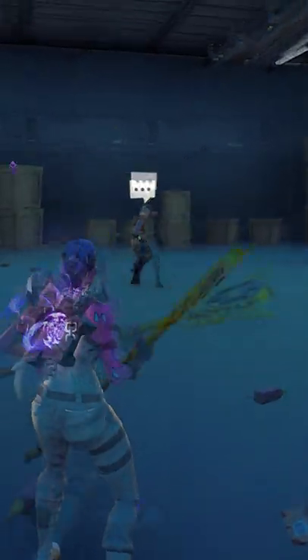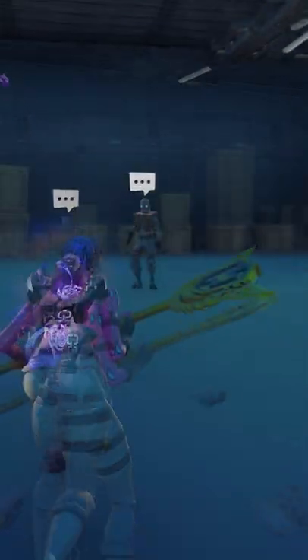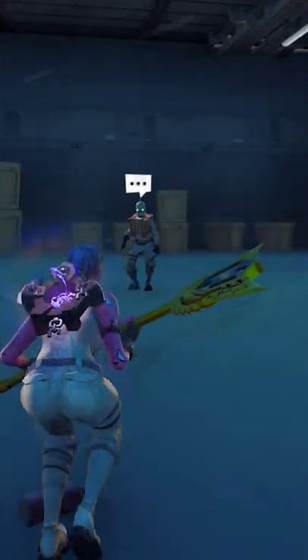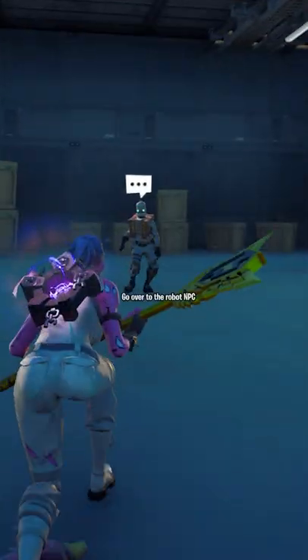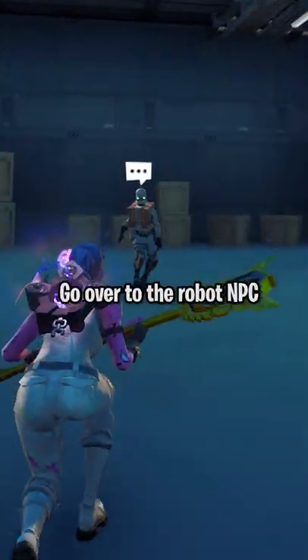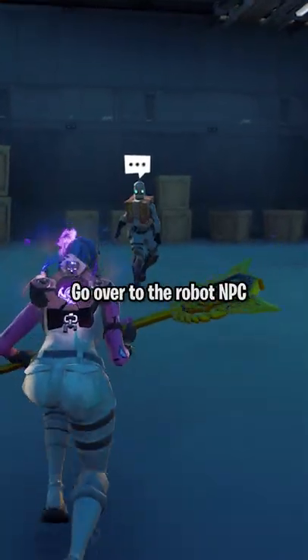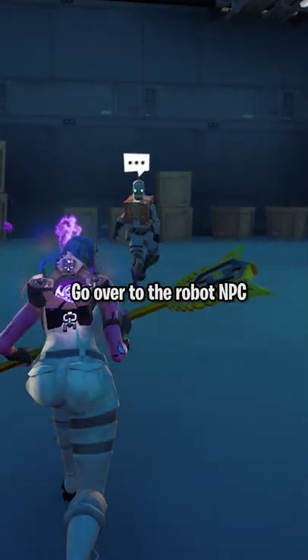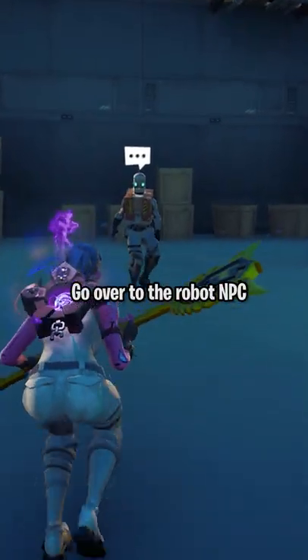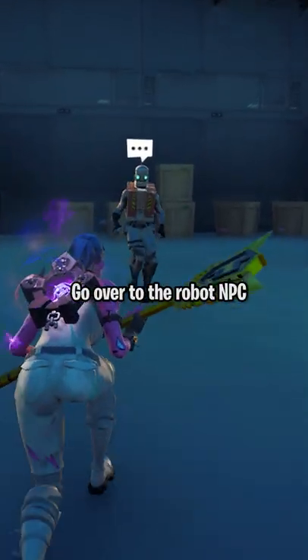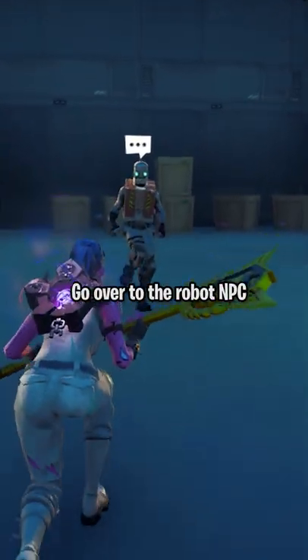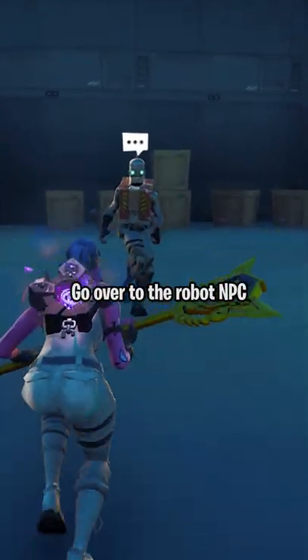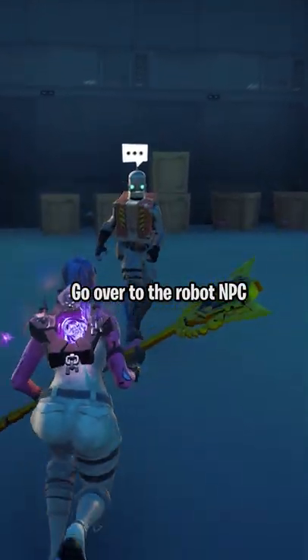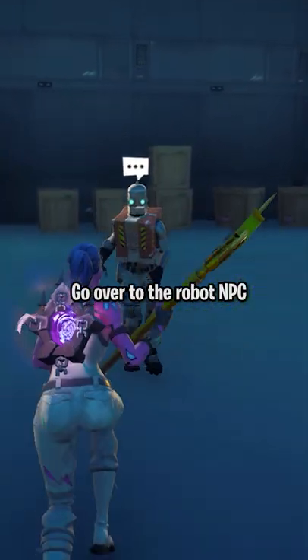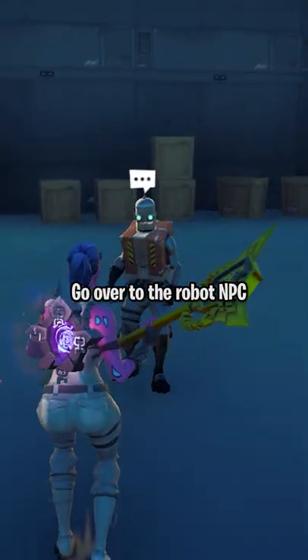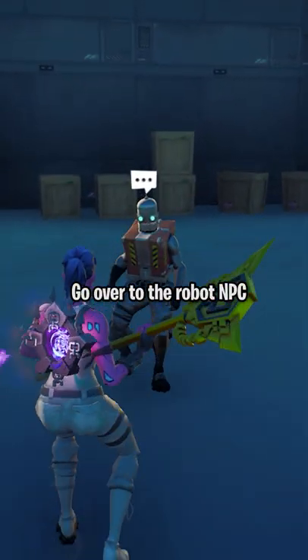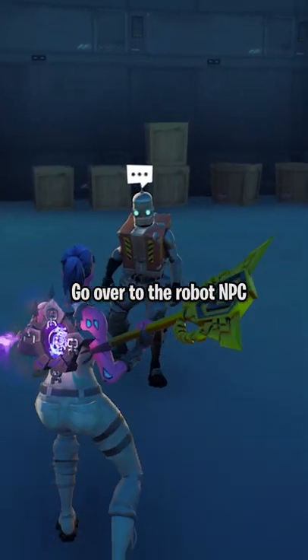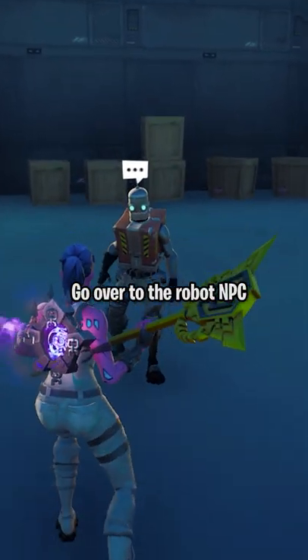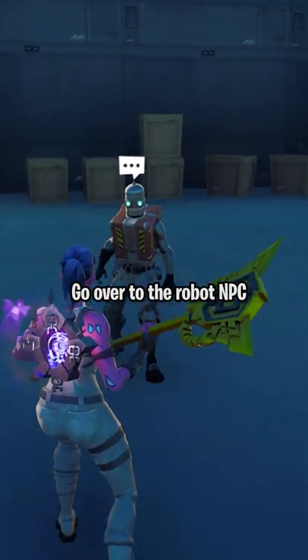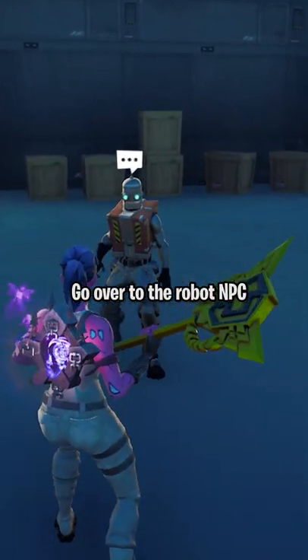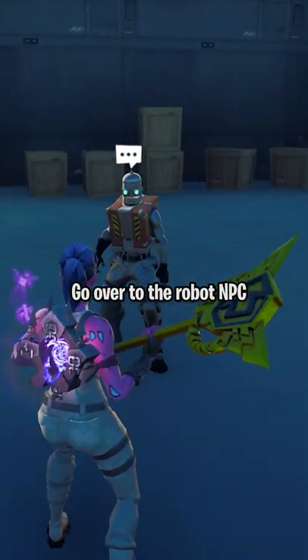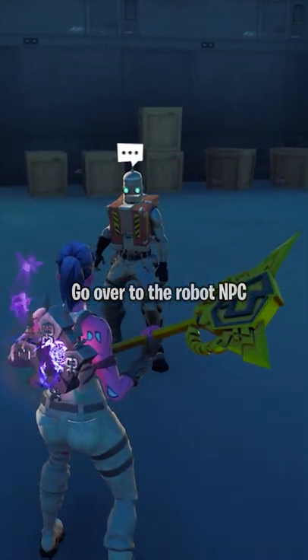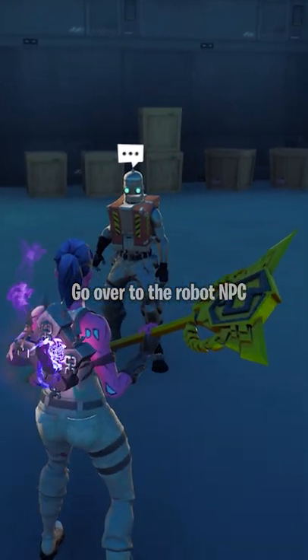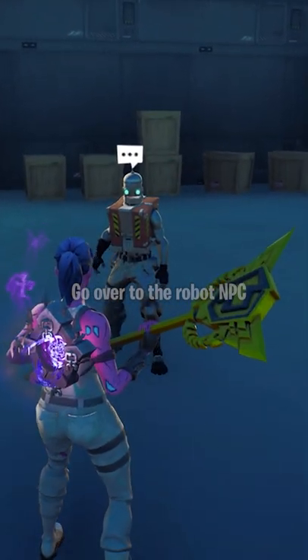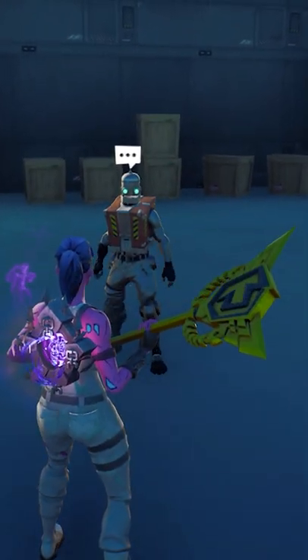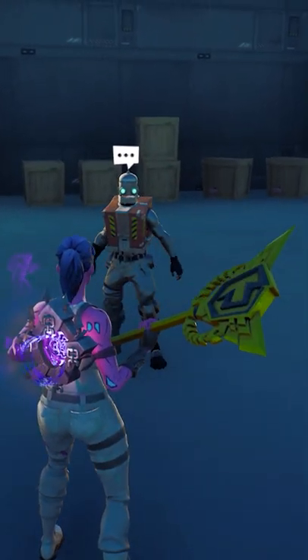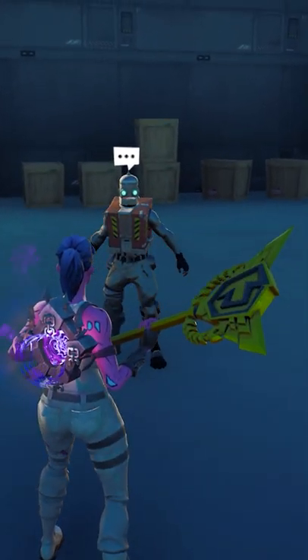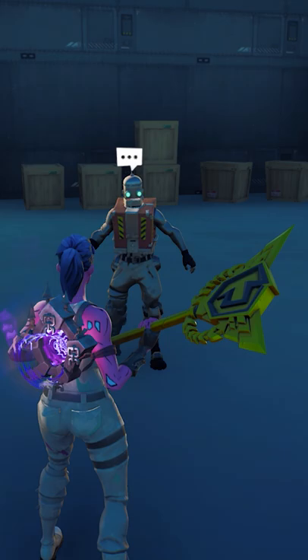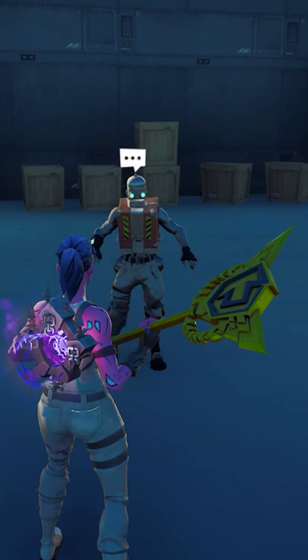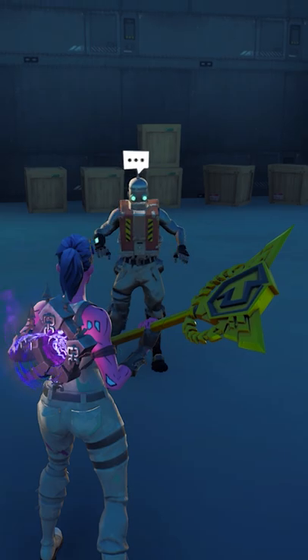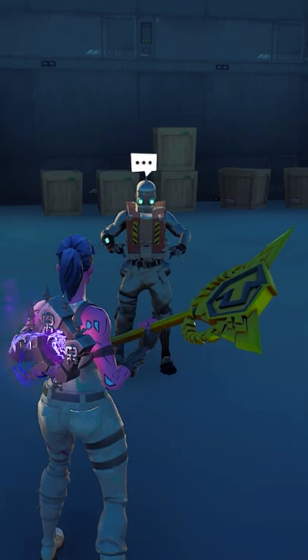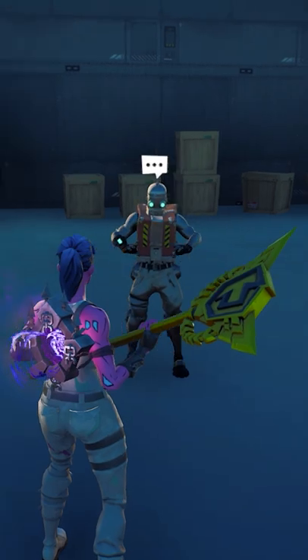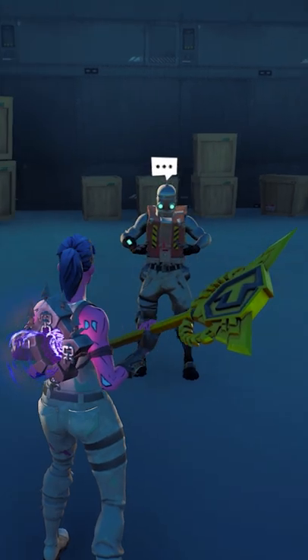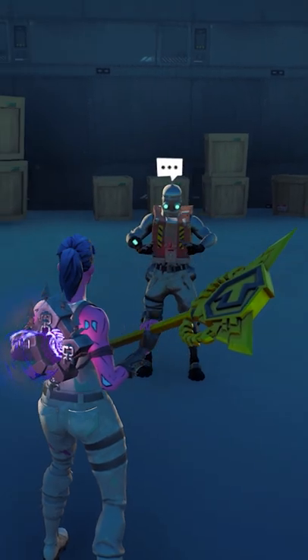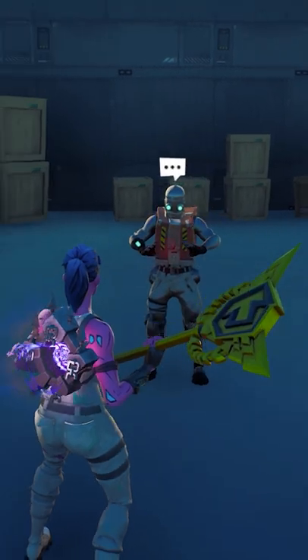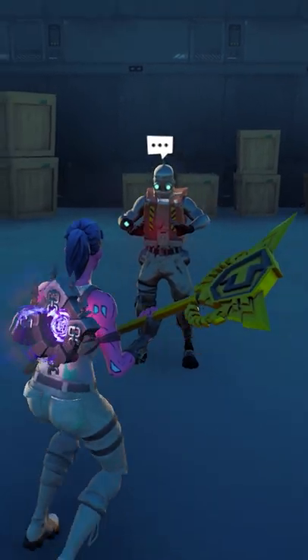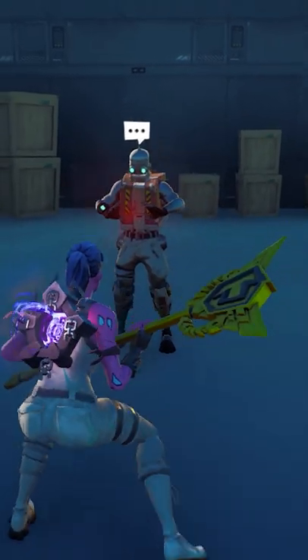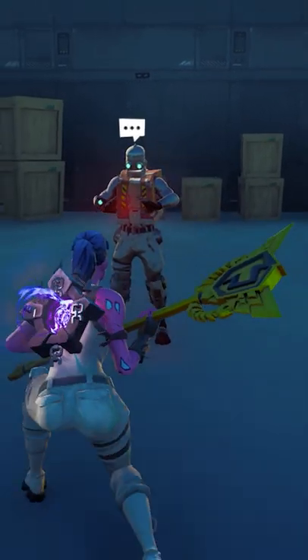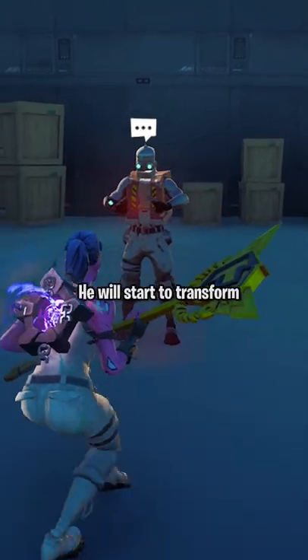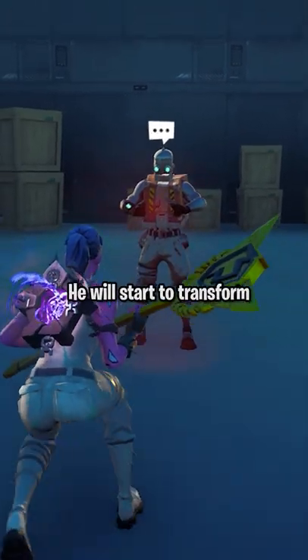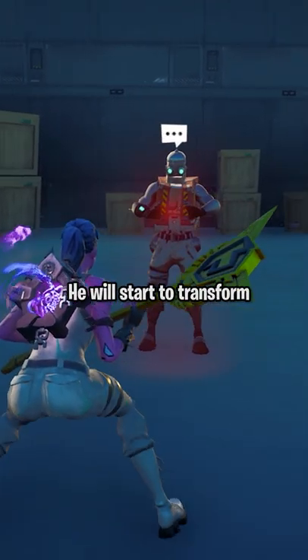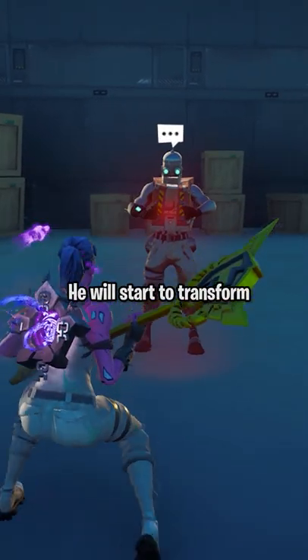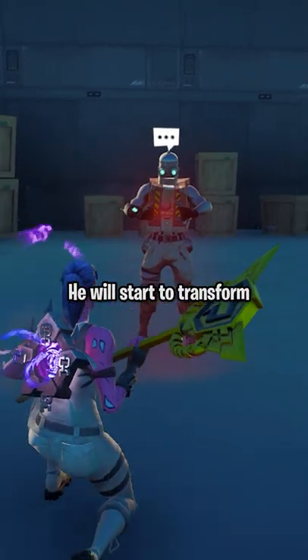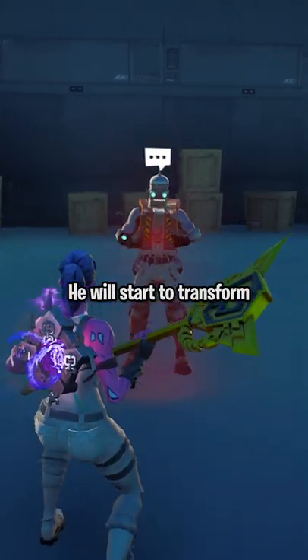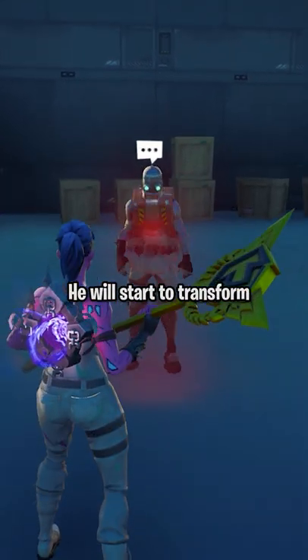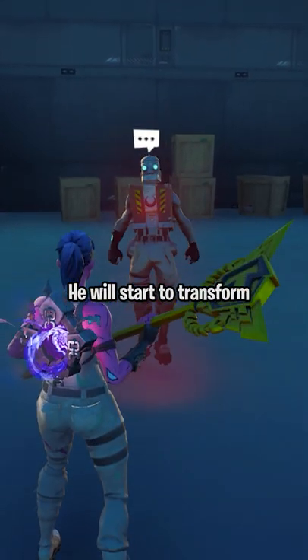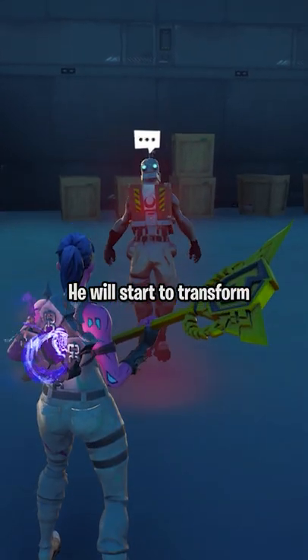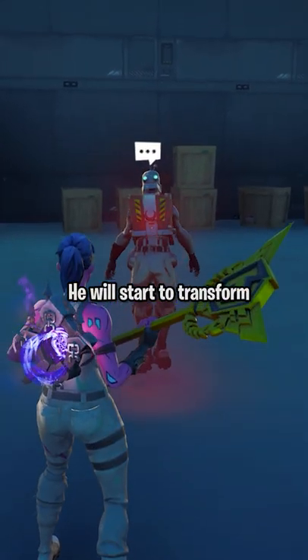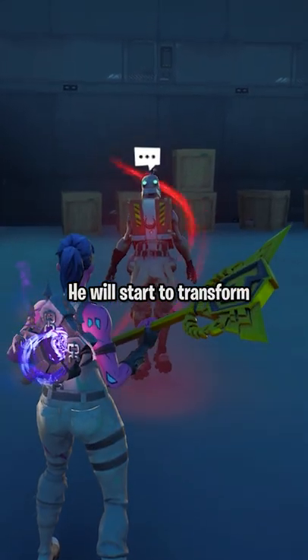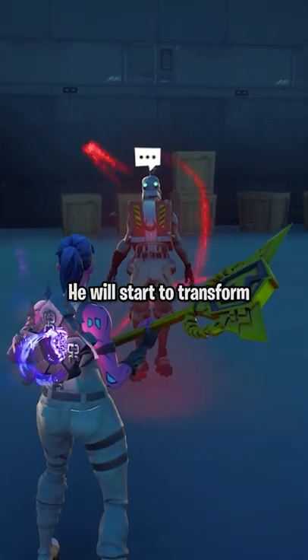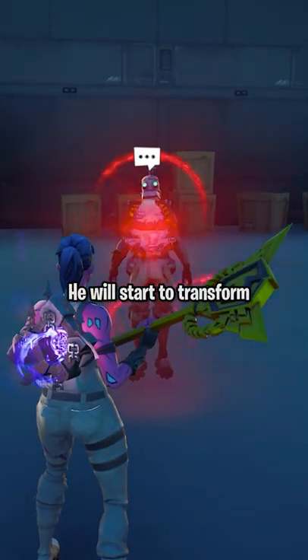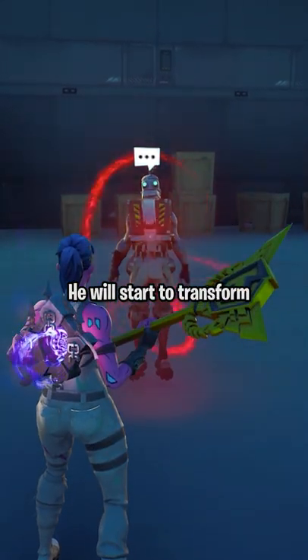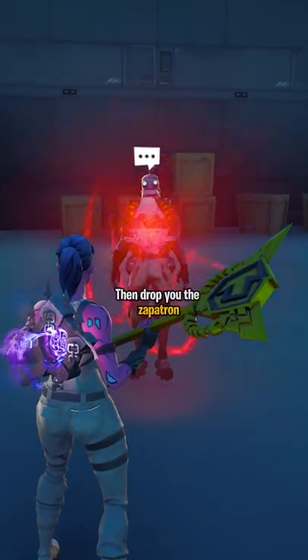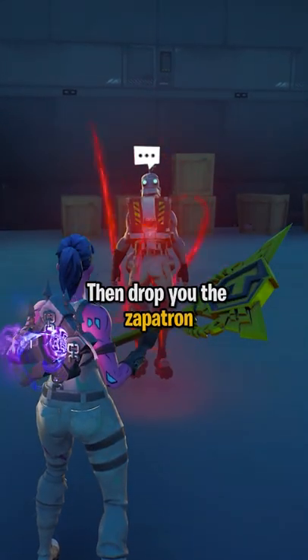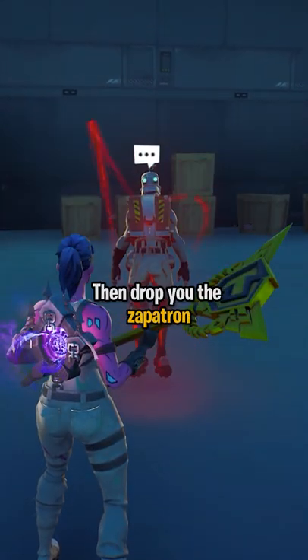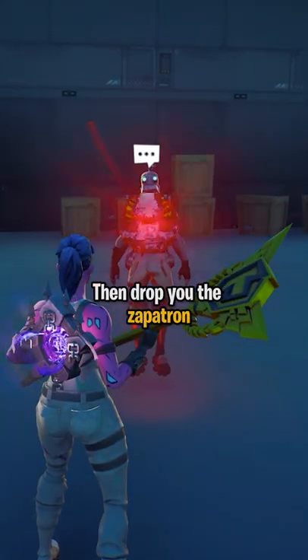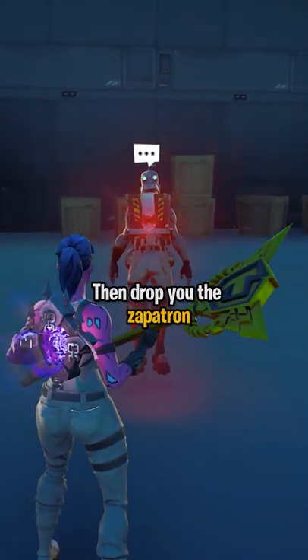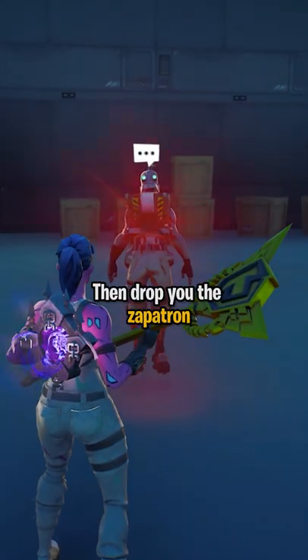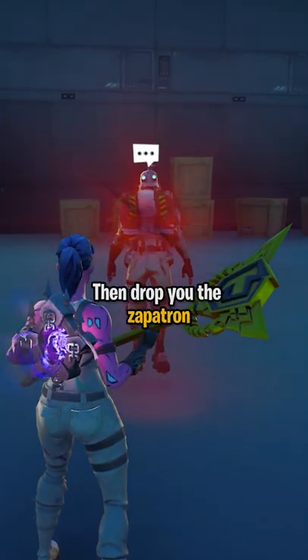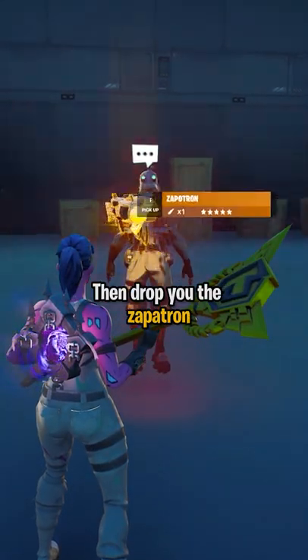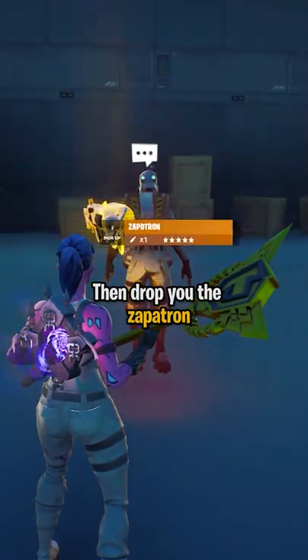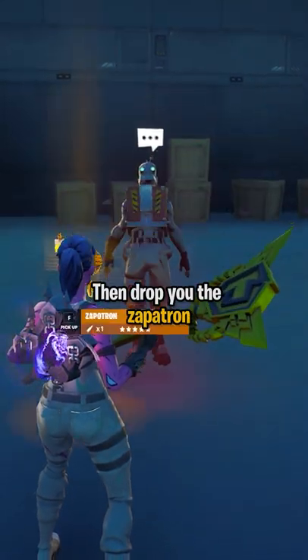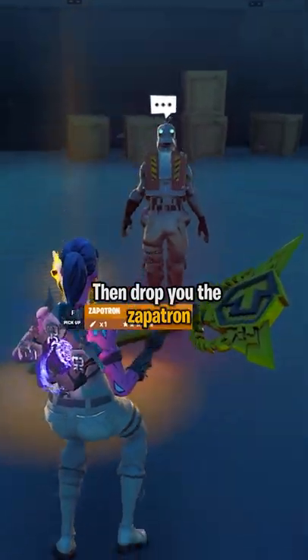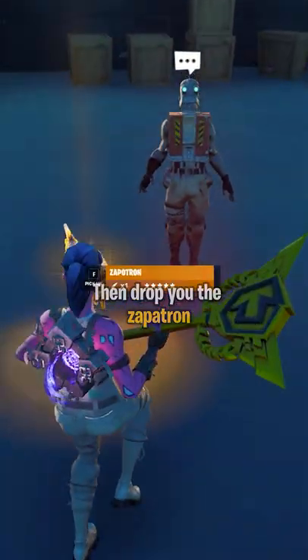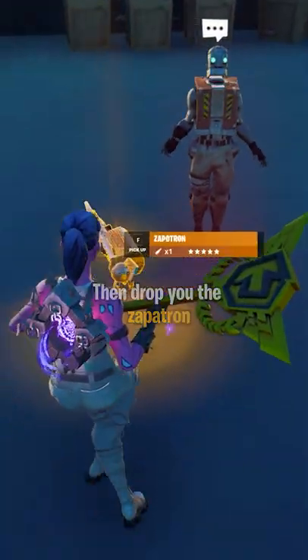Go over to the robot NPC. He will start to transform, then he will drop you the Zapotron.